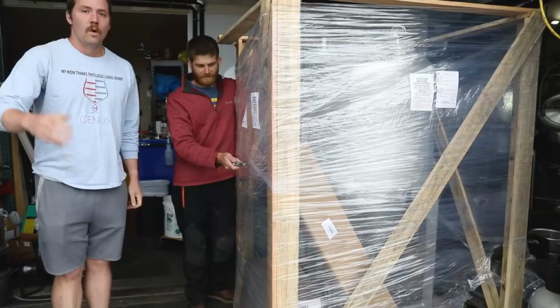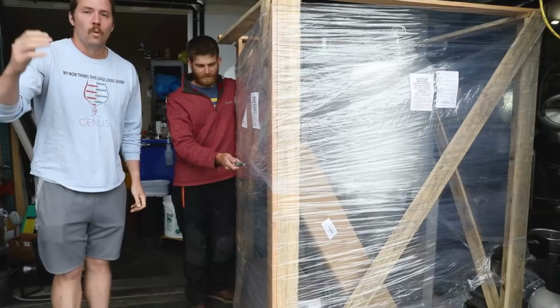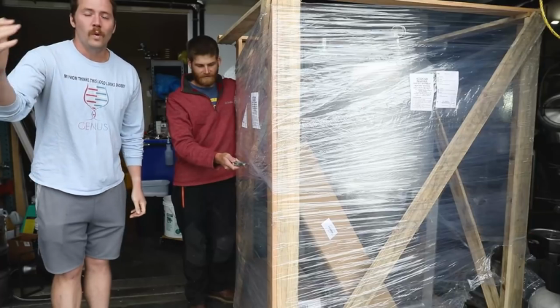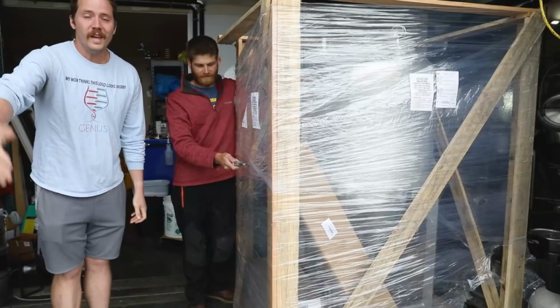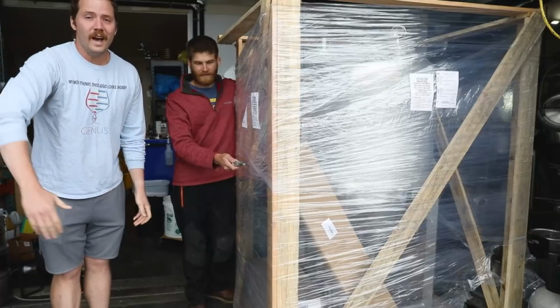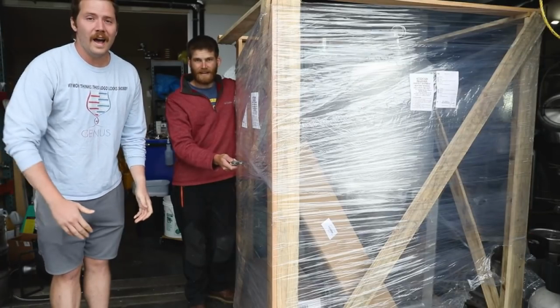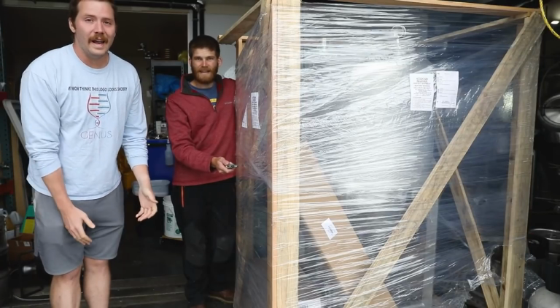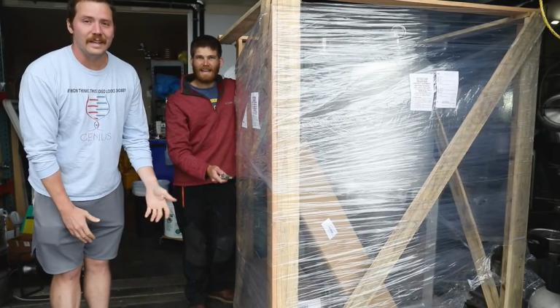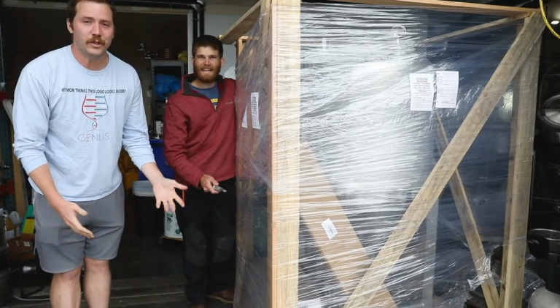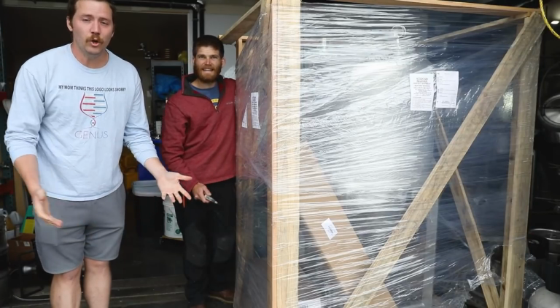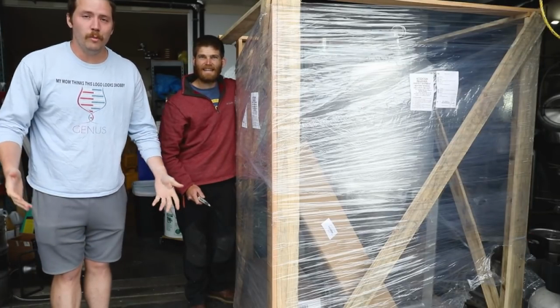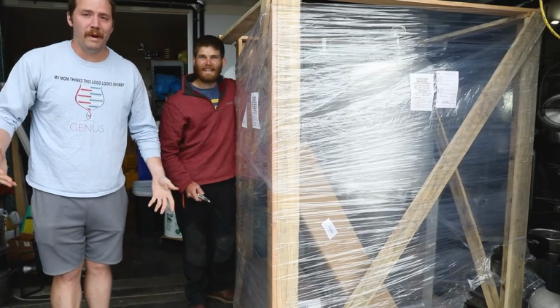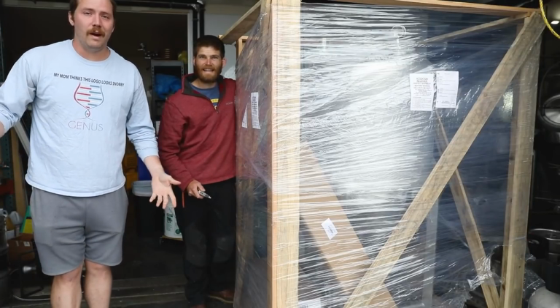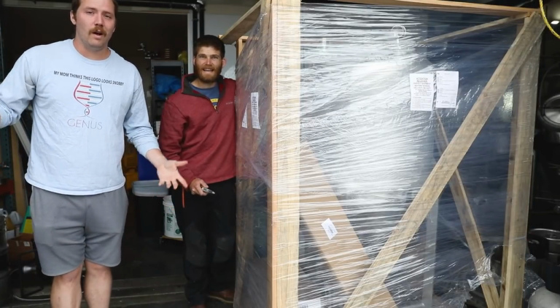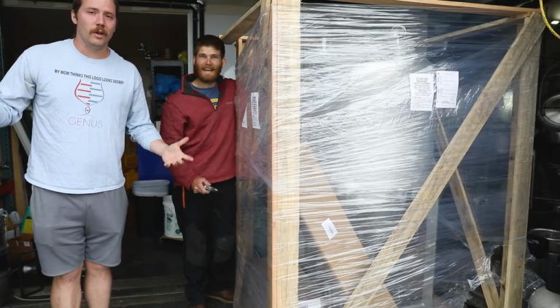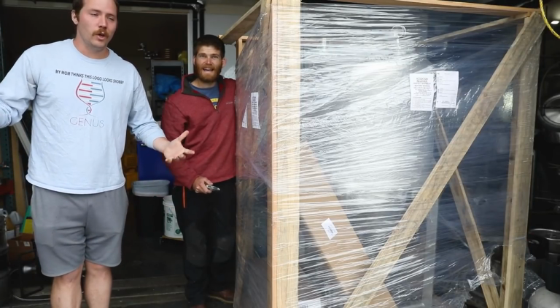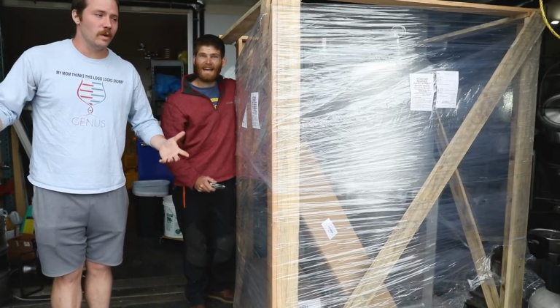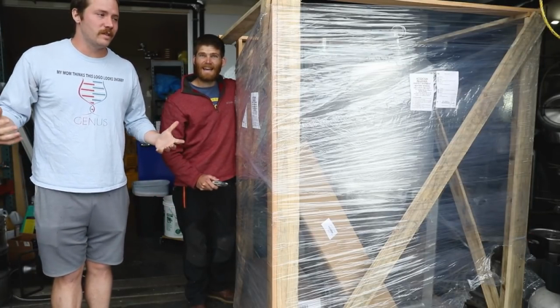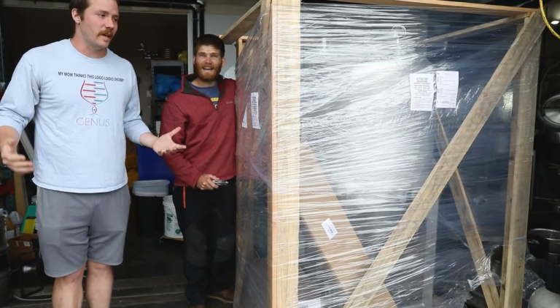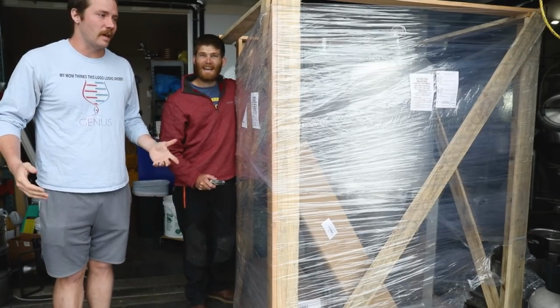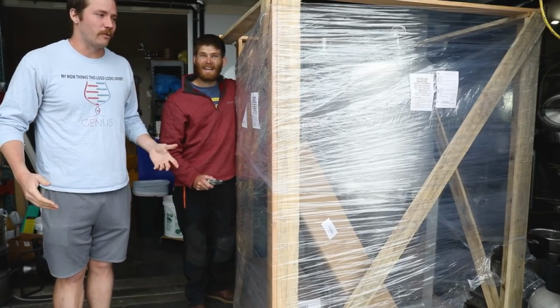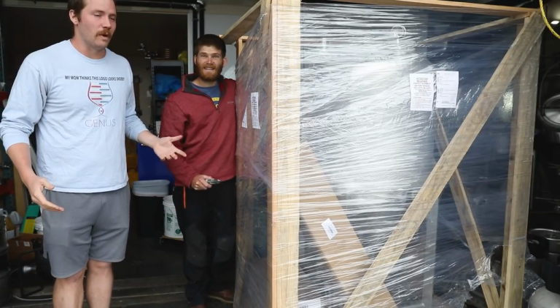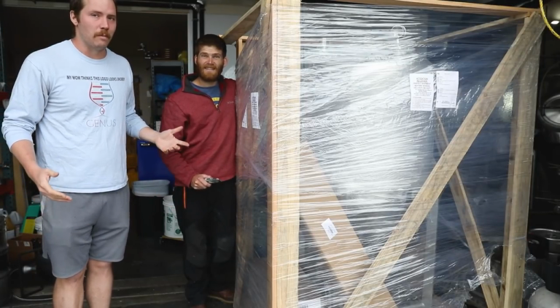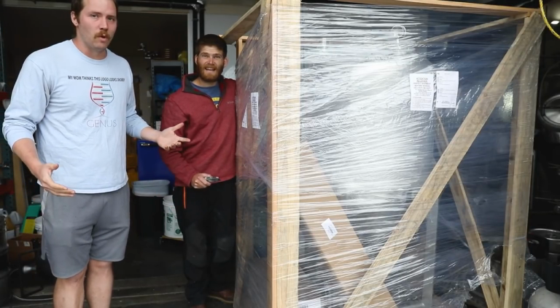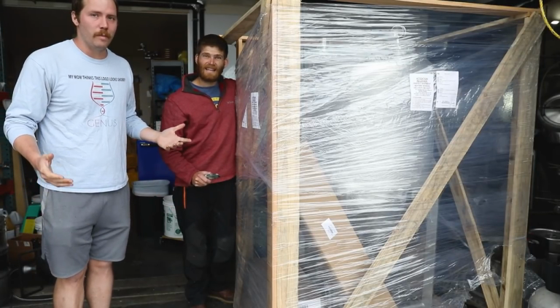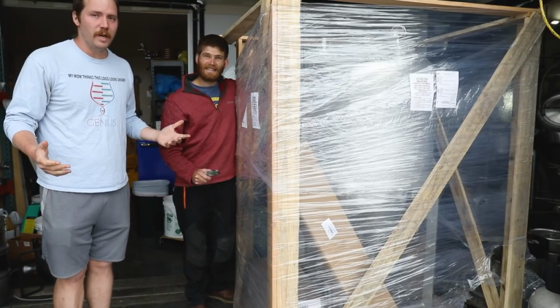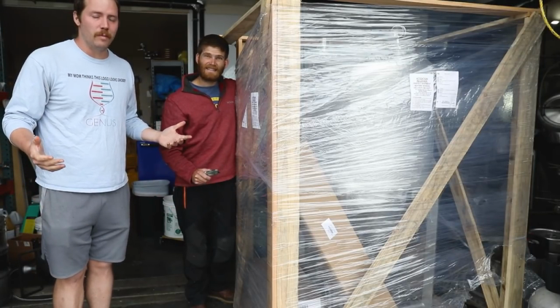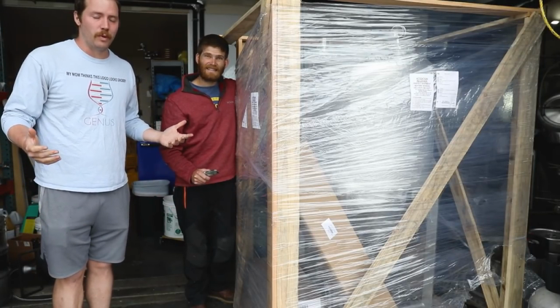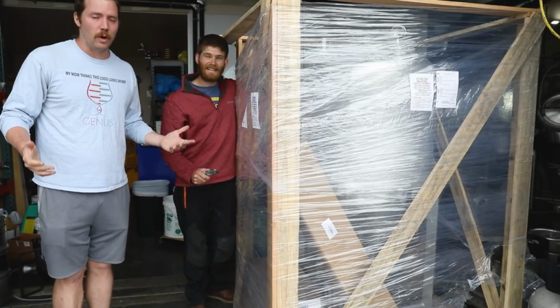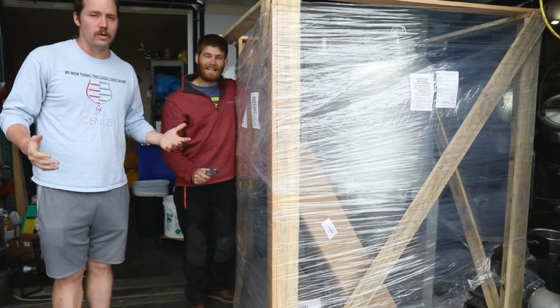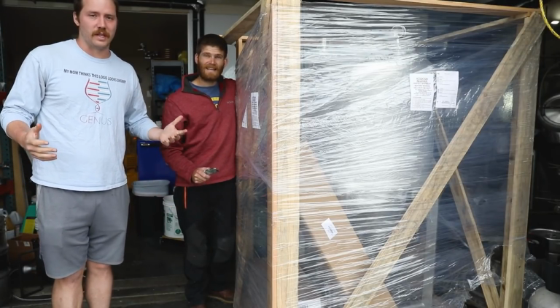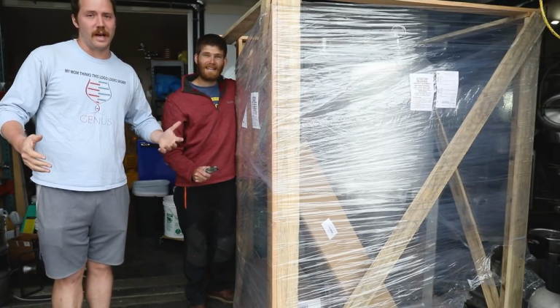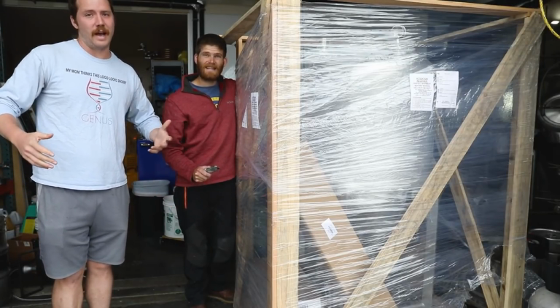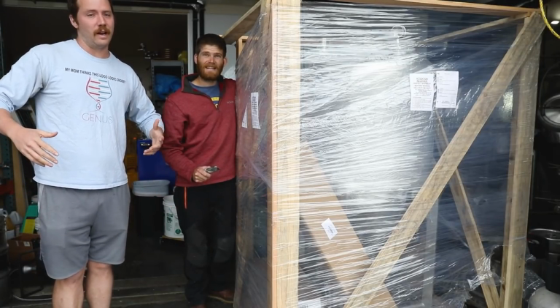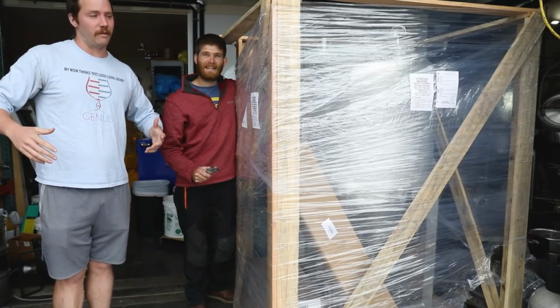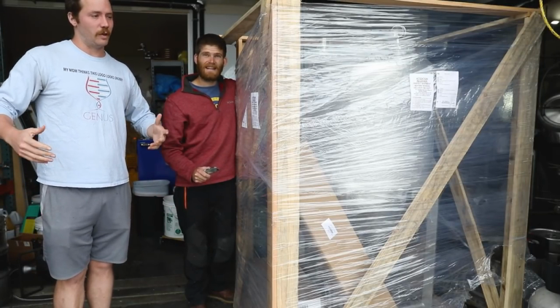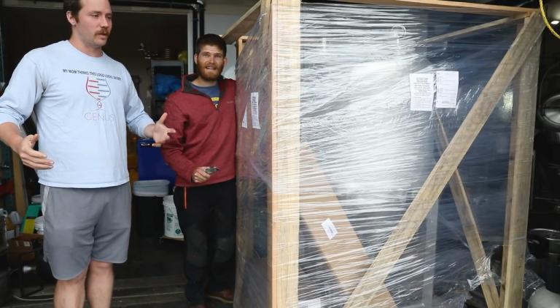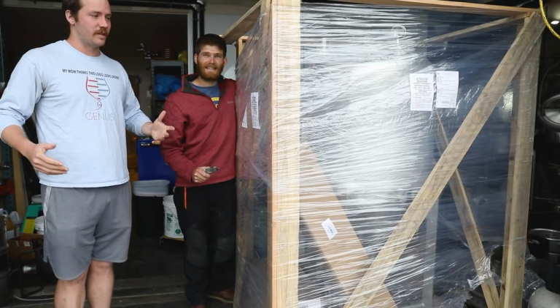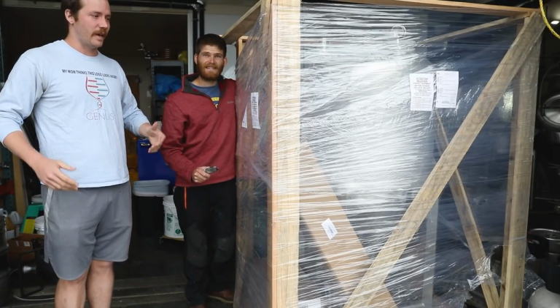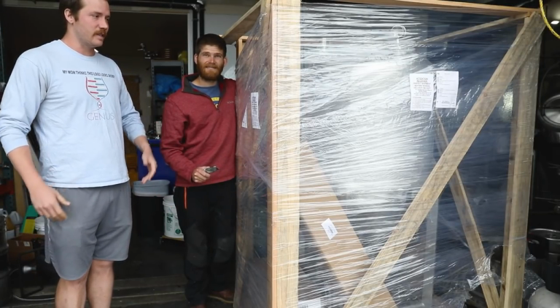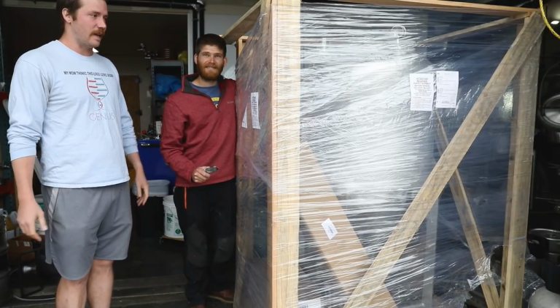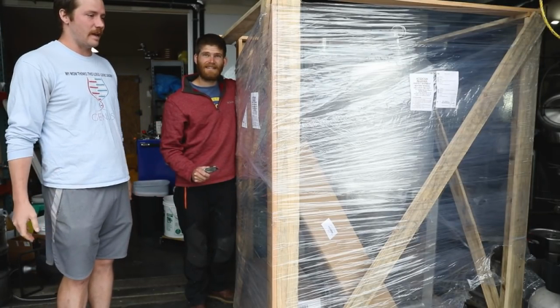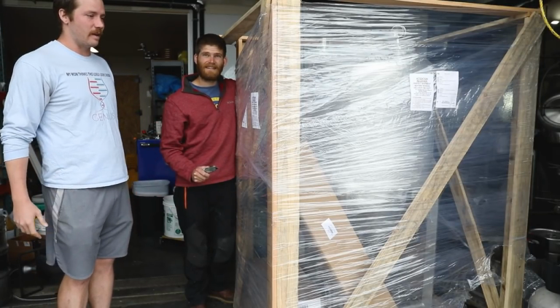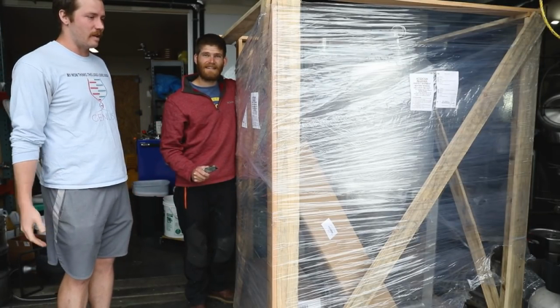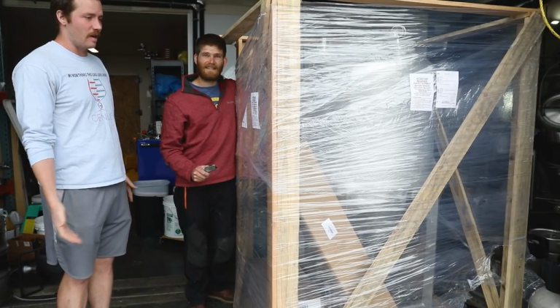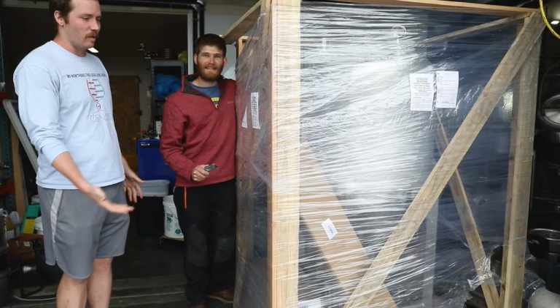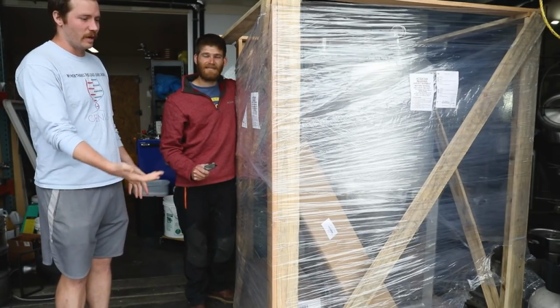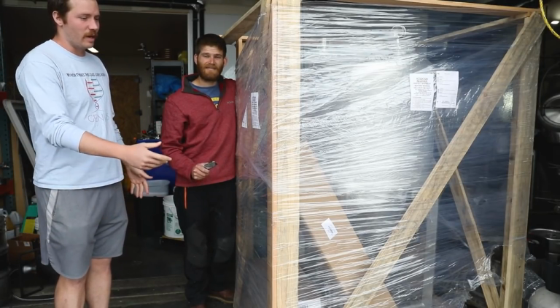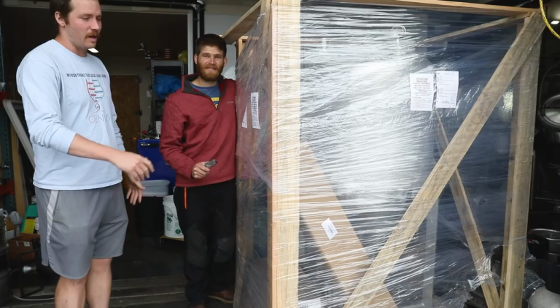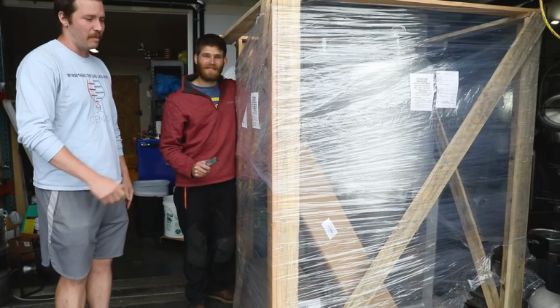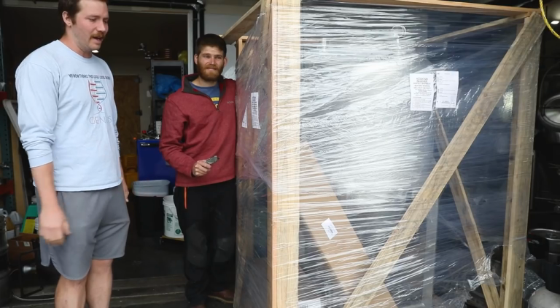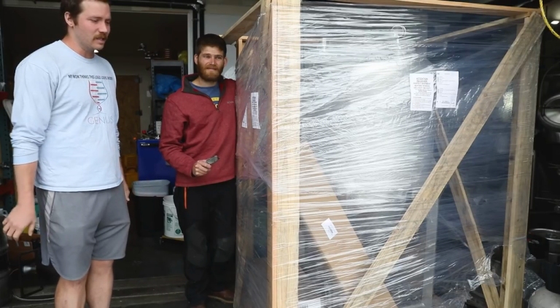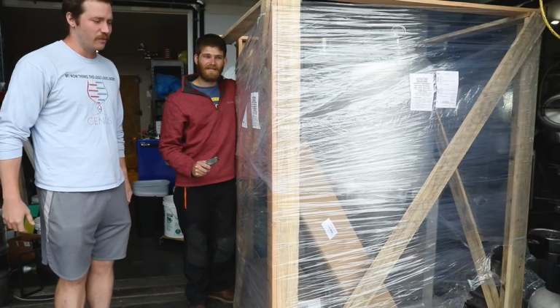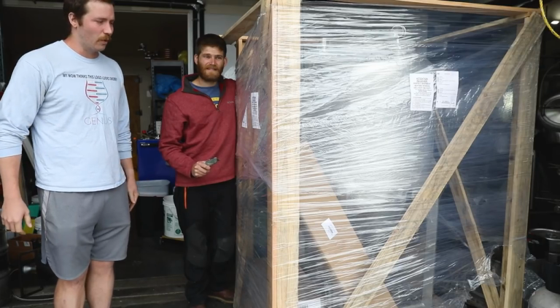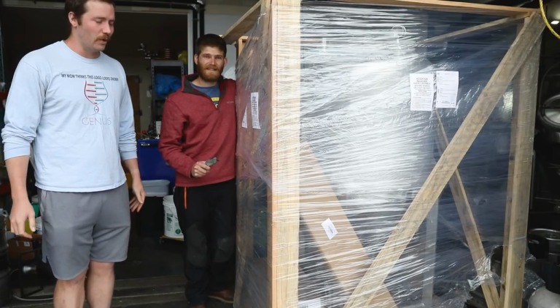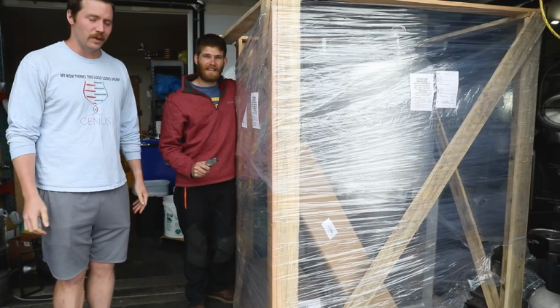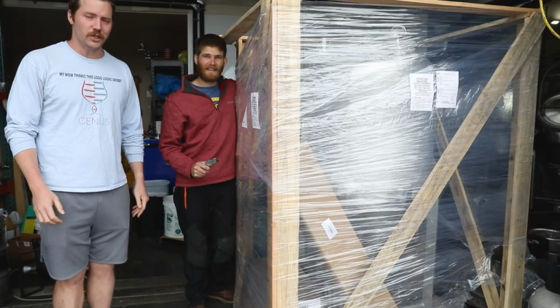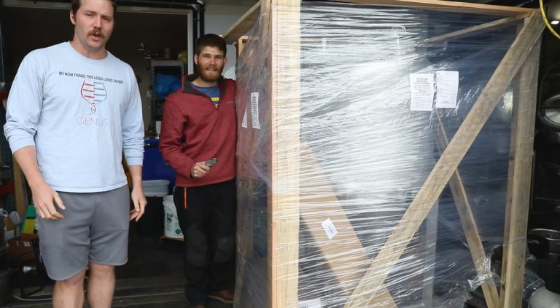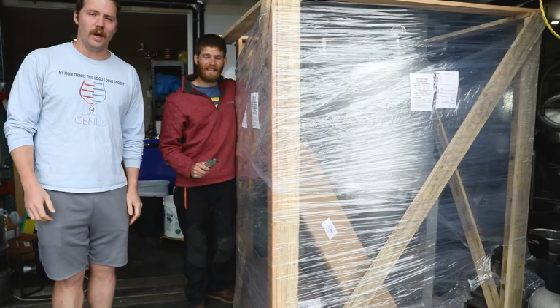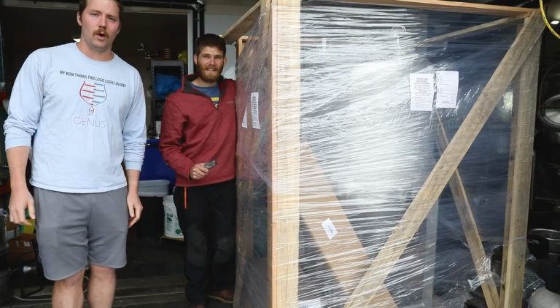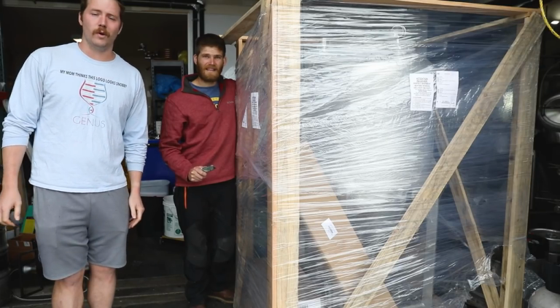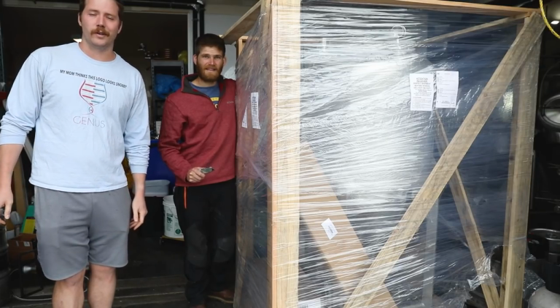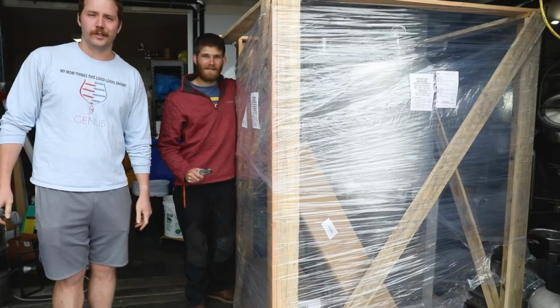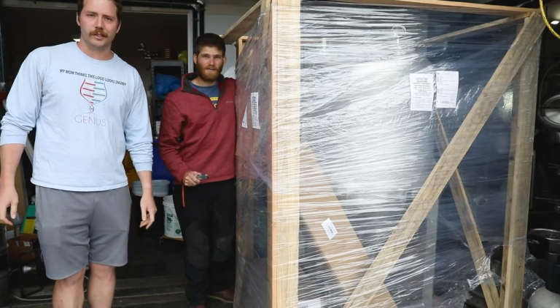We got a two-barrel unitank from More Beard Pro's line of unitanks and we're gonna unbox it for you and show you how it works.